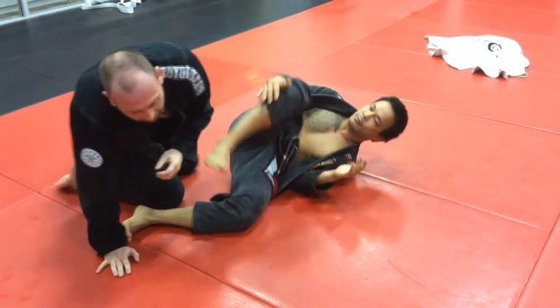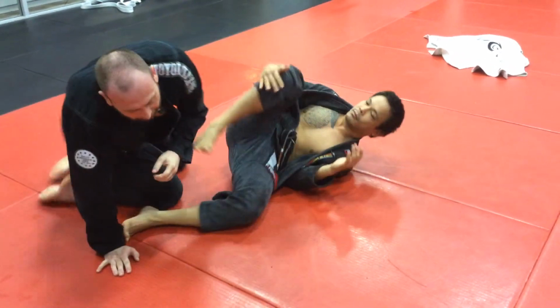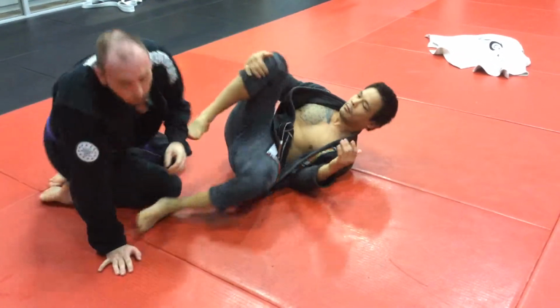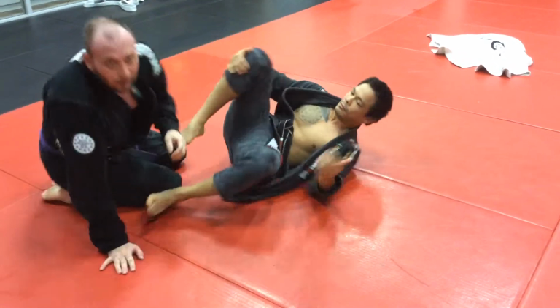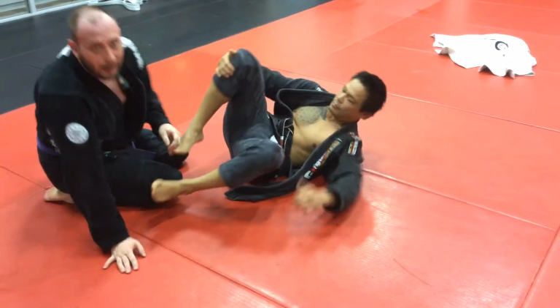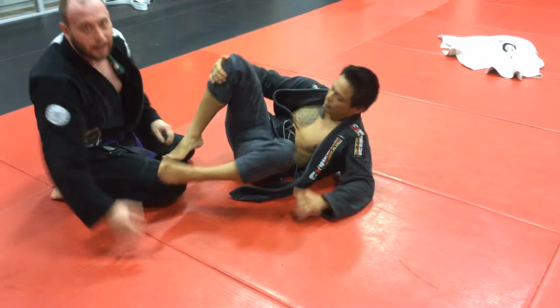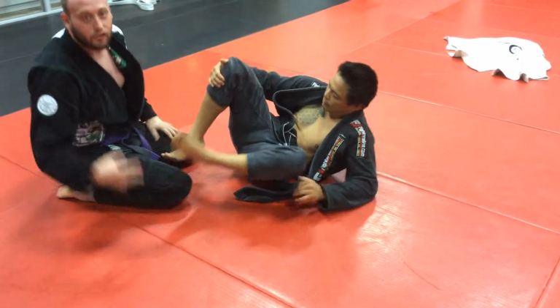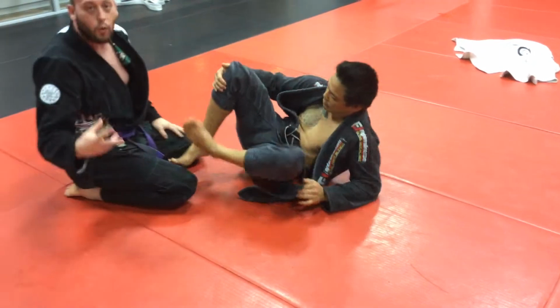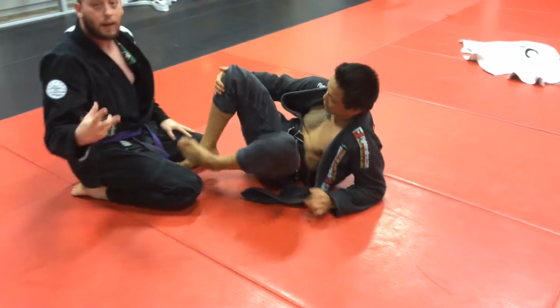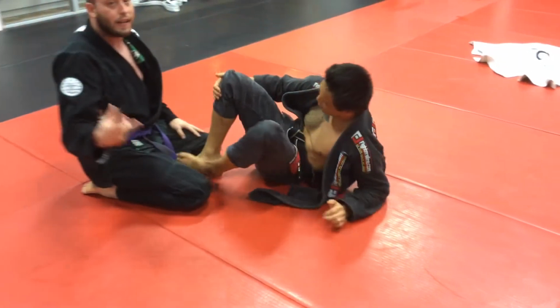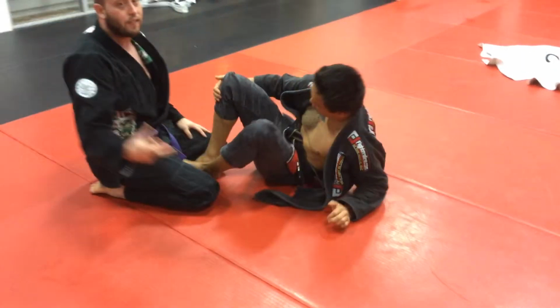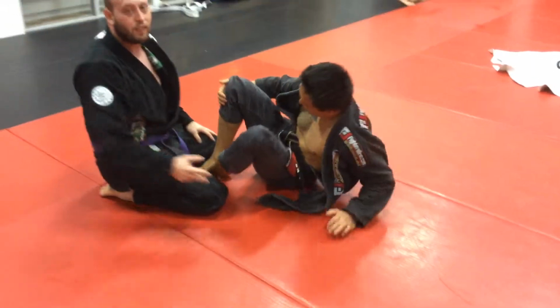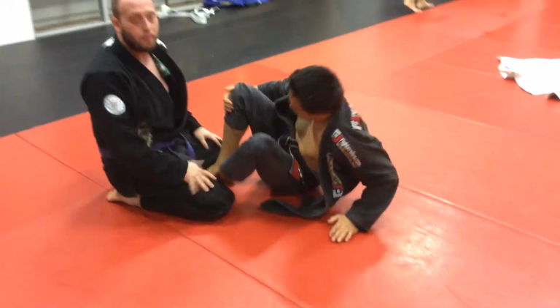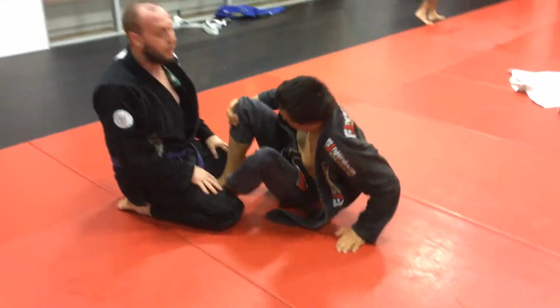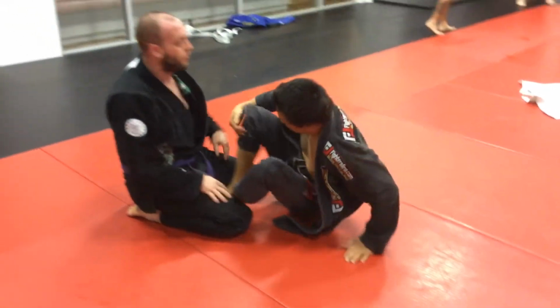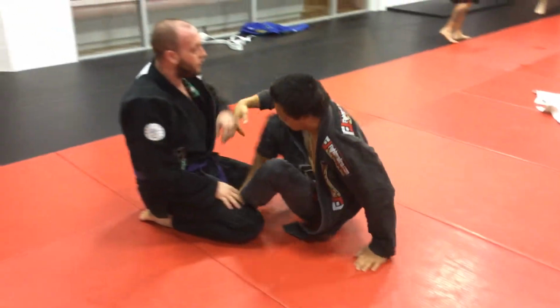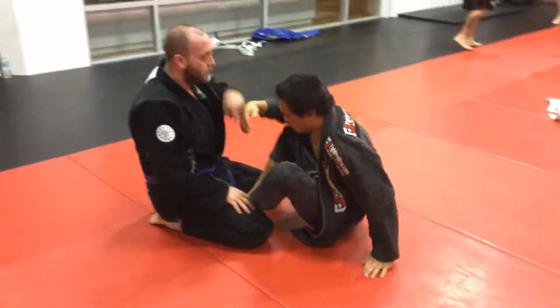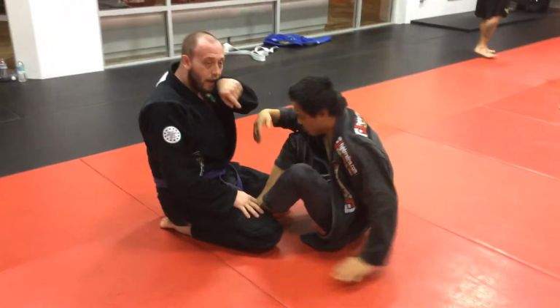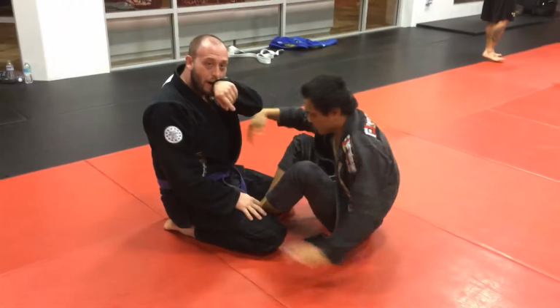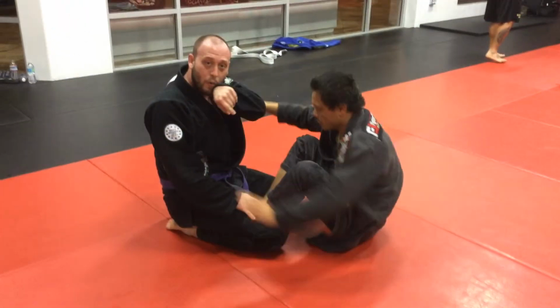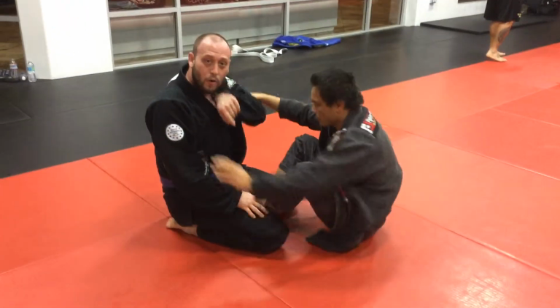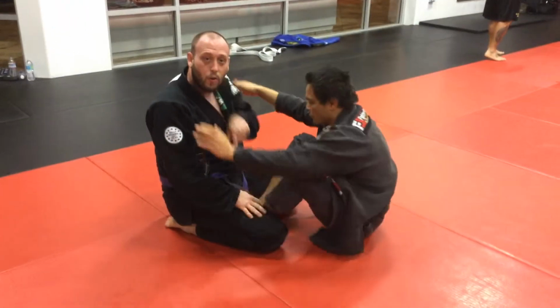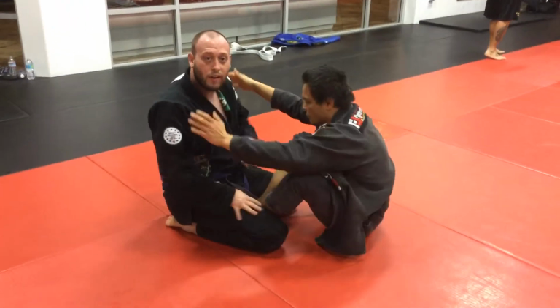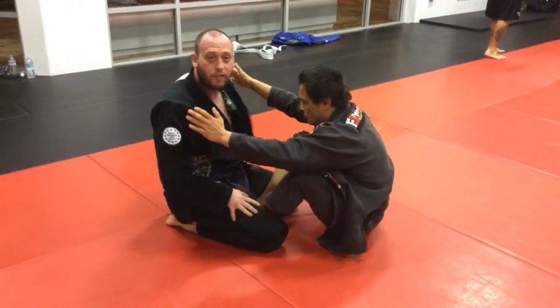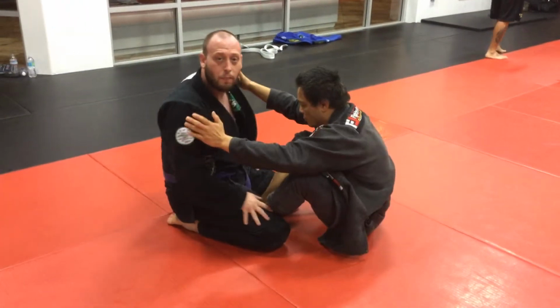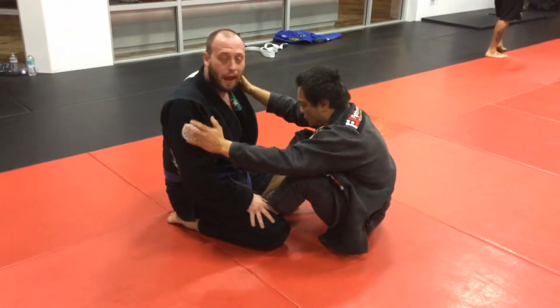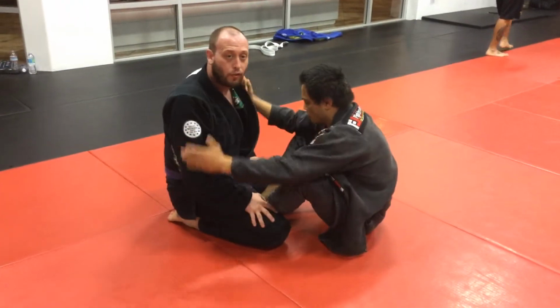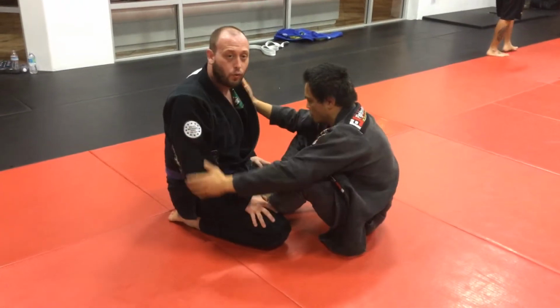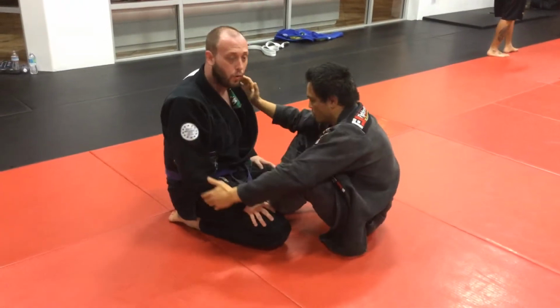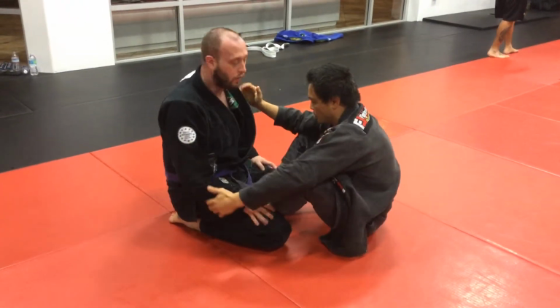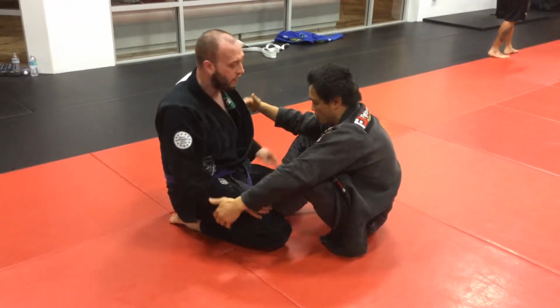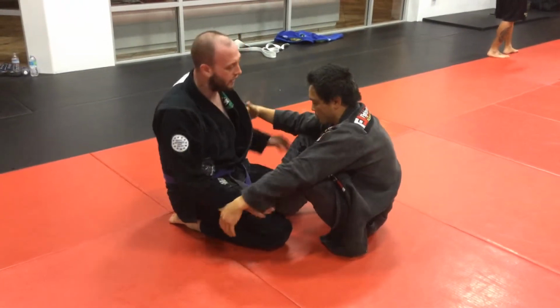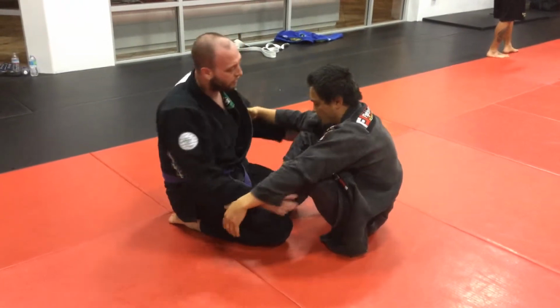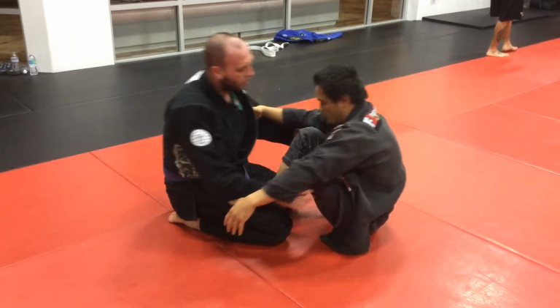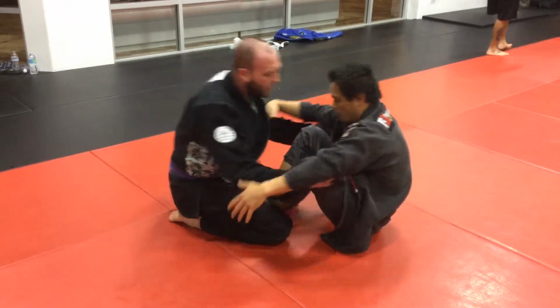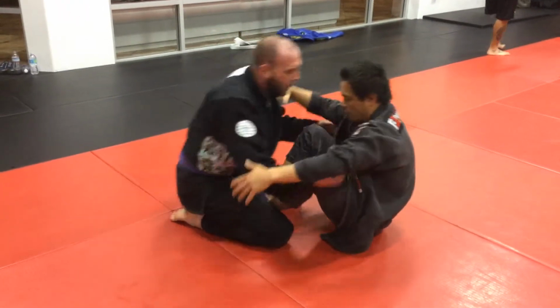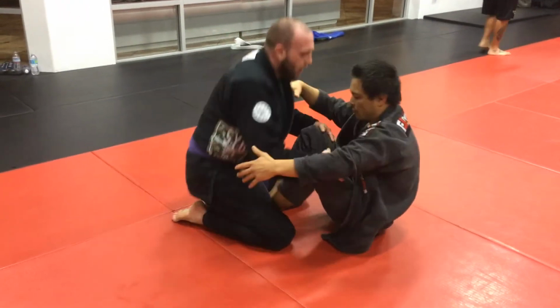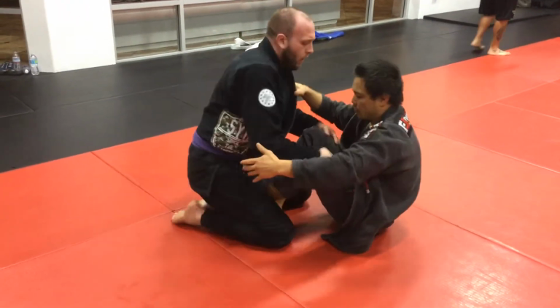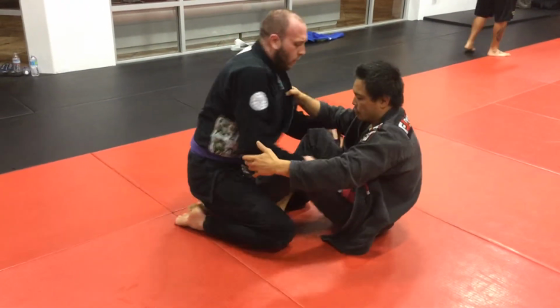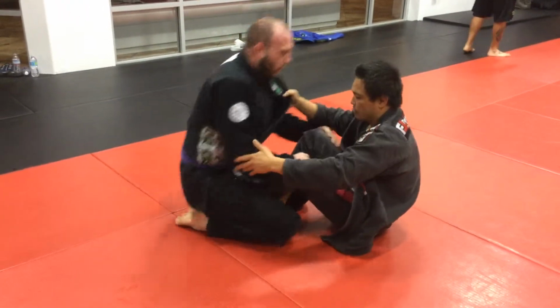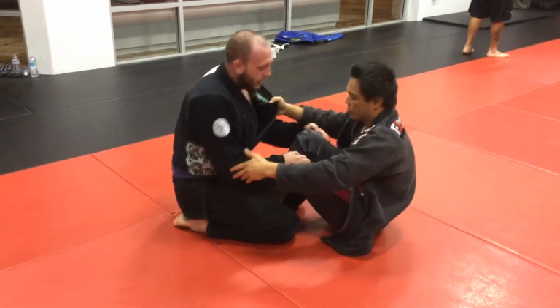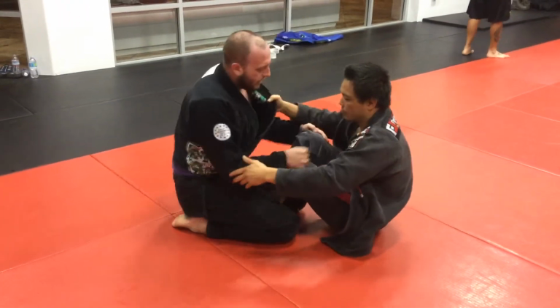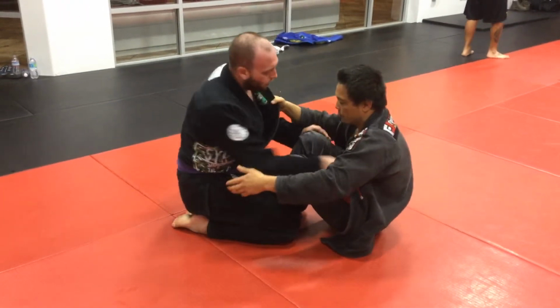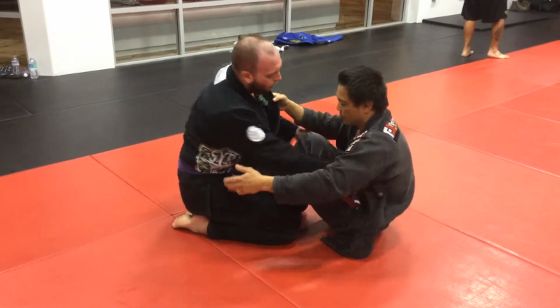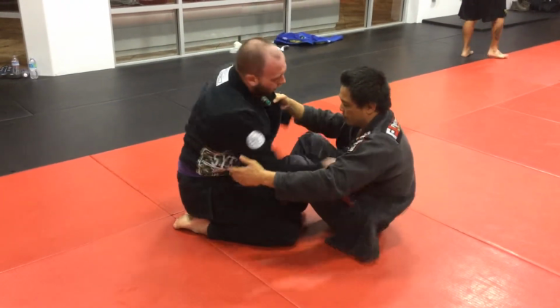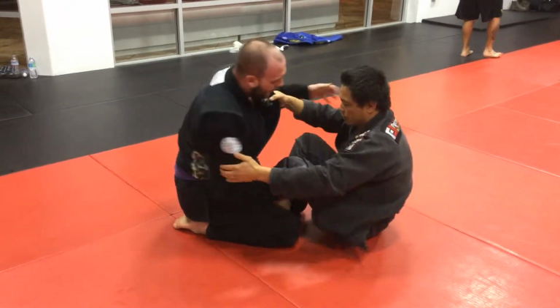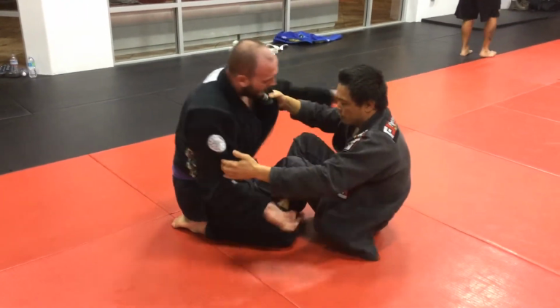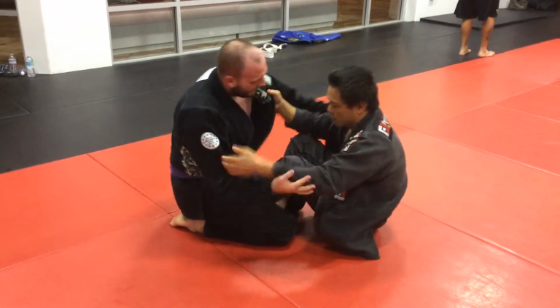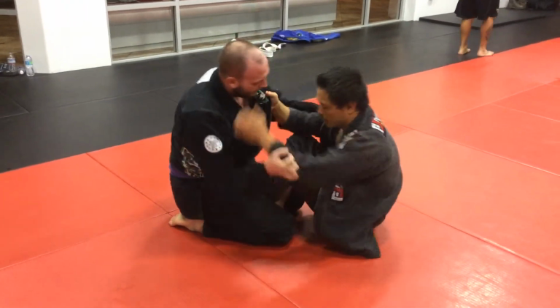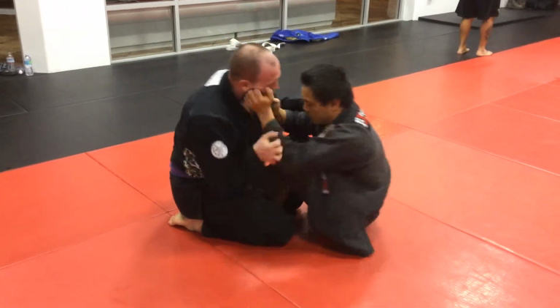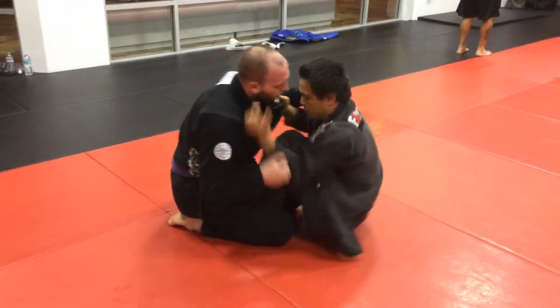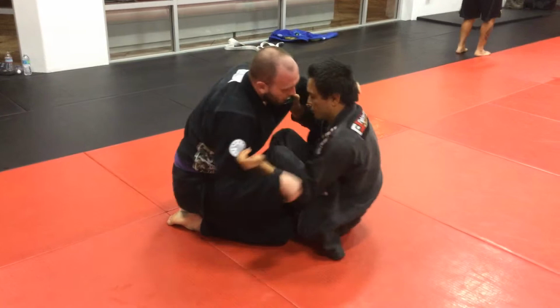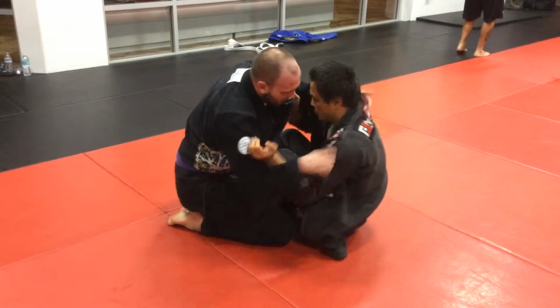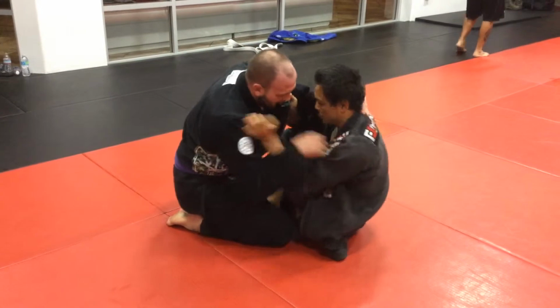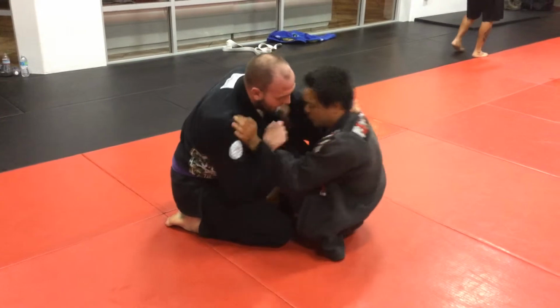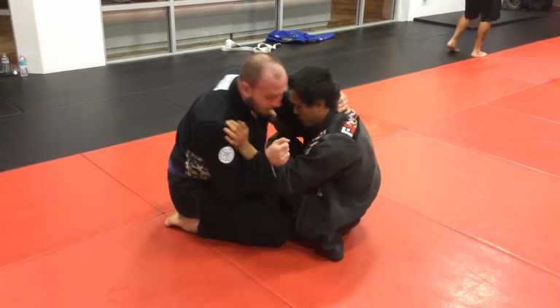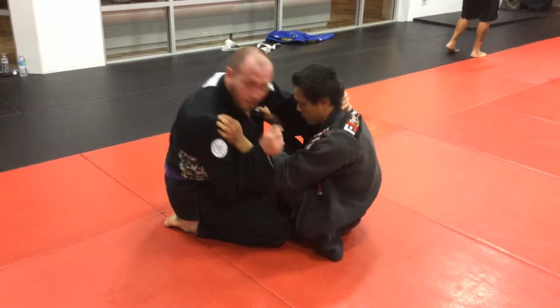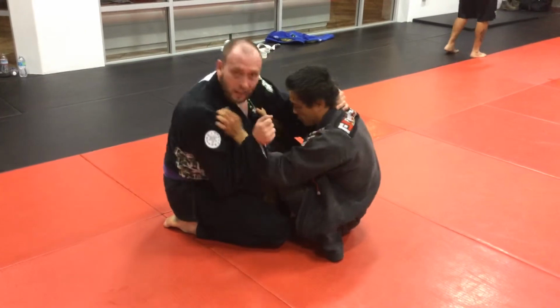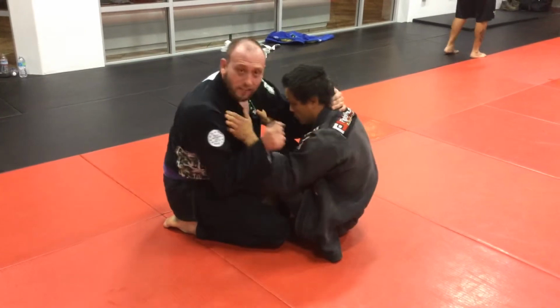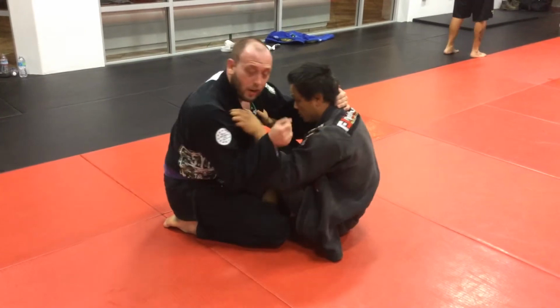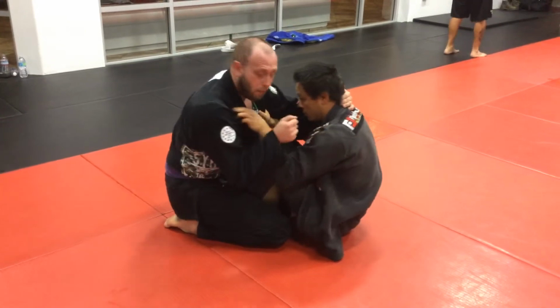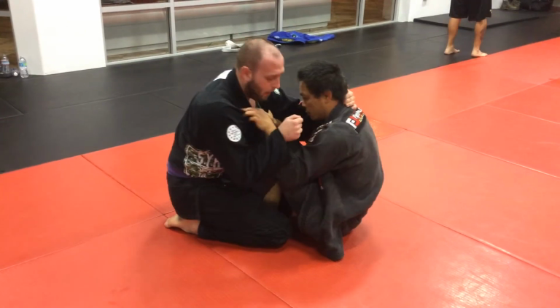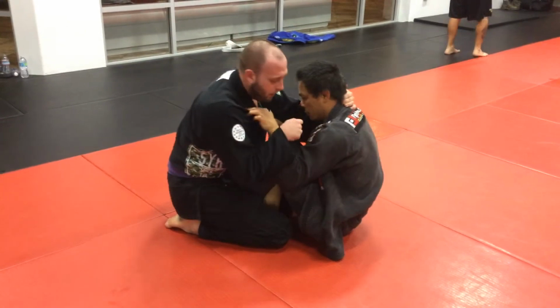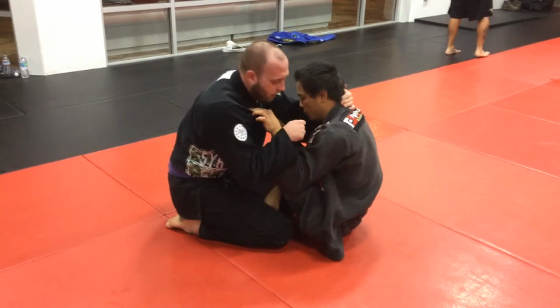Second one — you want to get the submission from there. We don't want to just pass through and finish. We're in here working, he's holding me tight with a nice good butterfly.